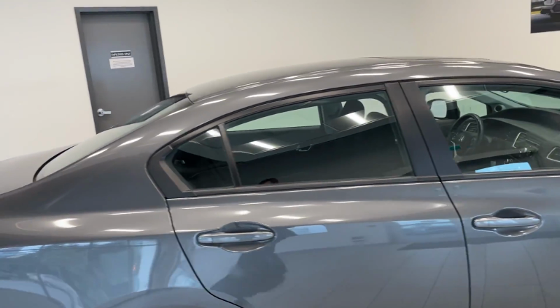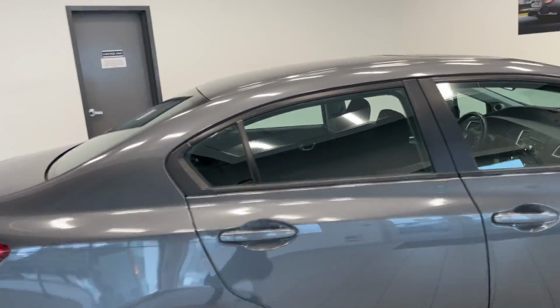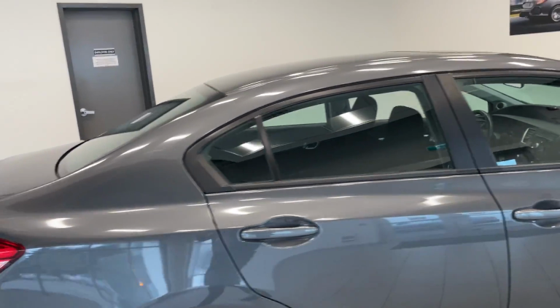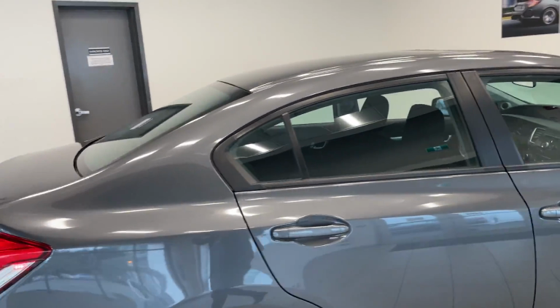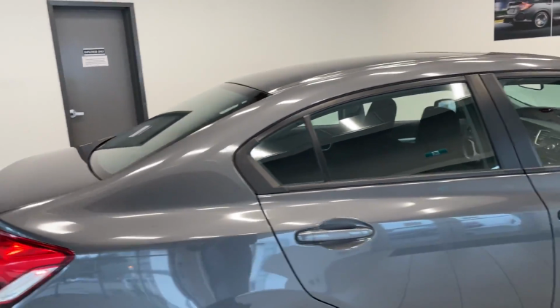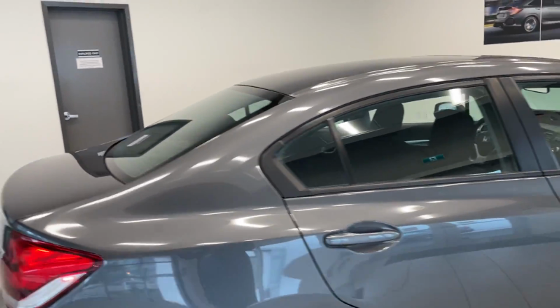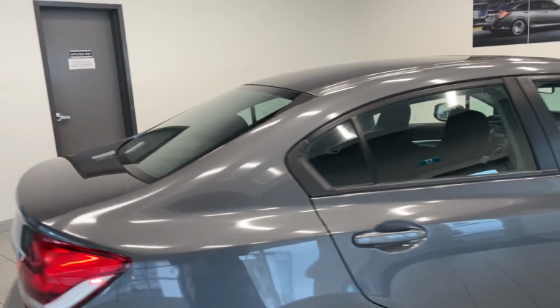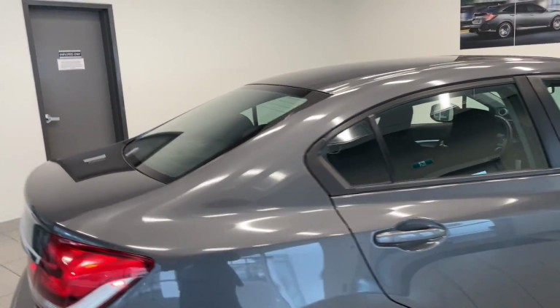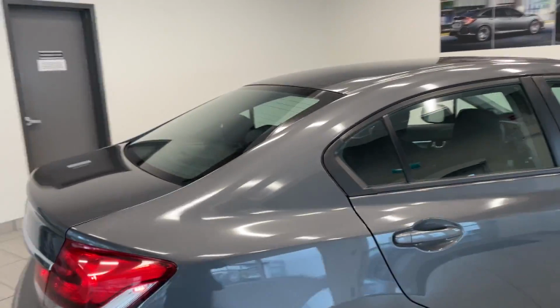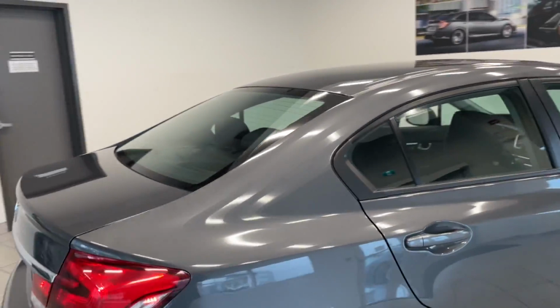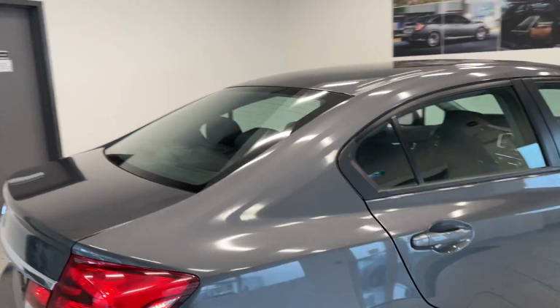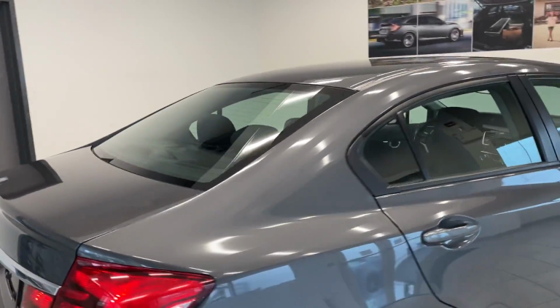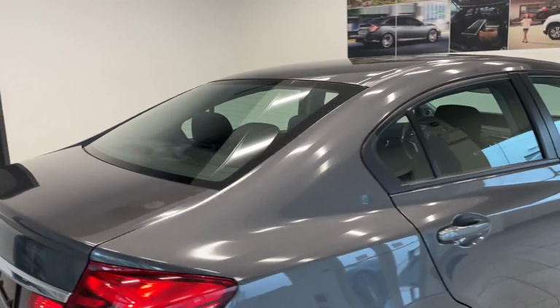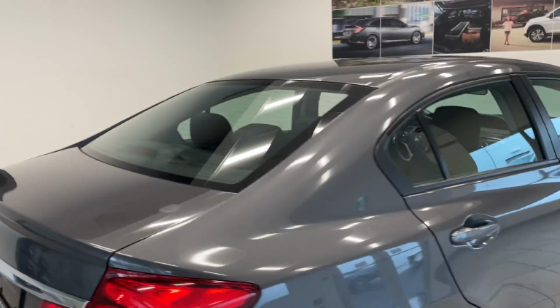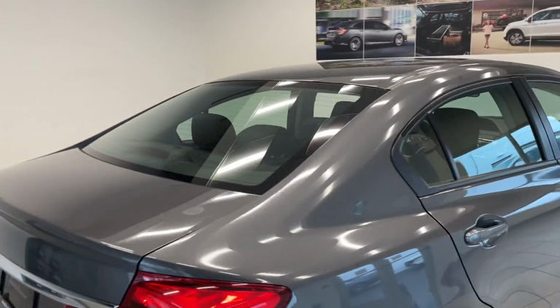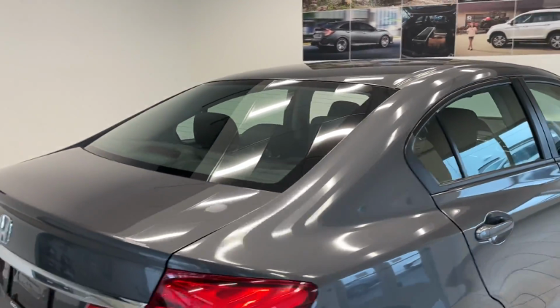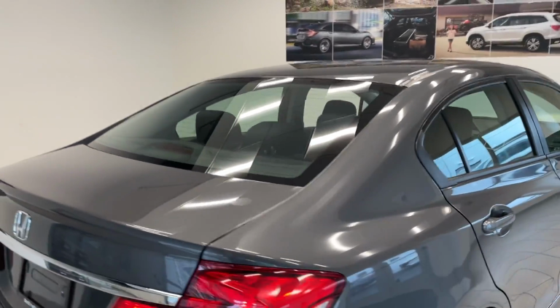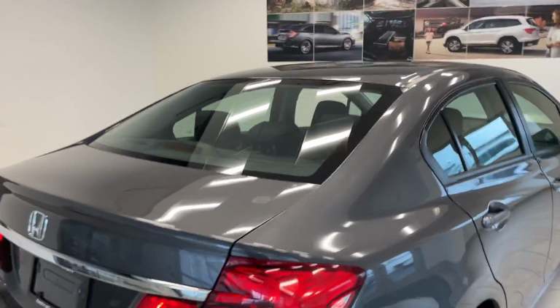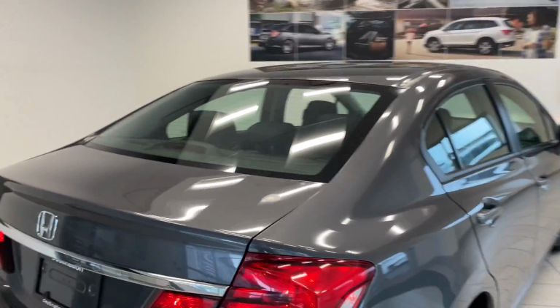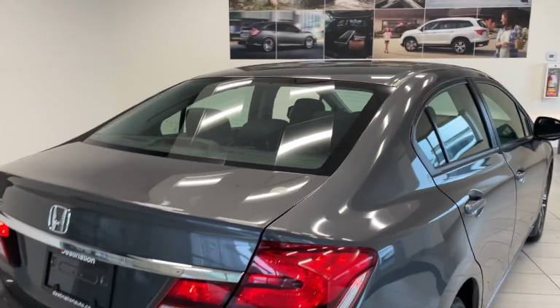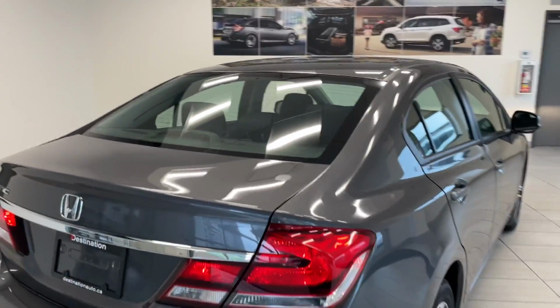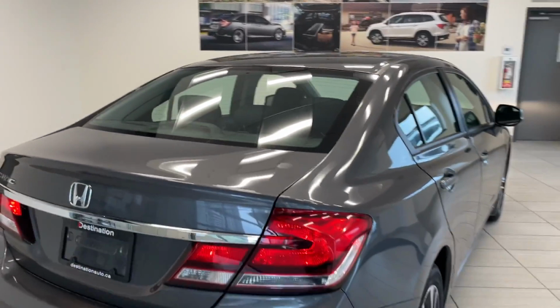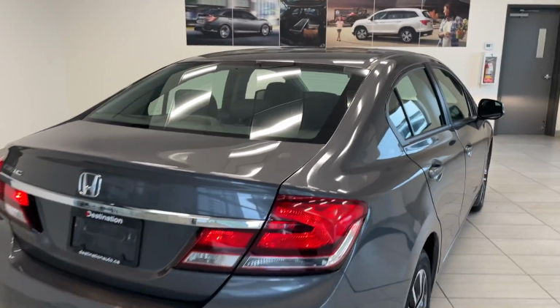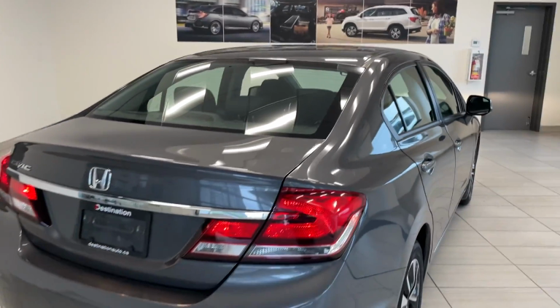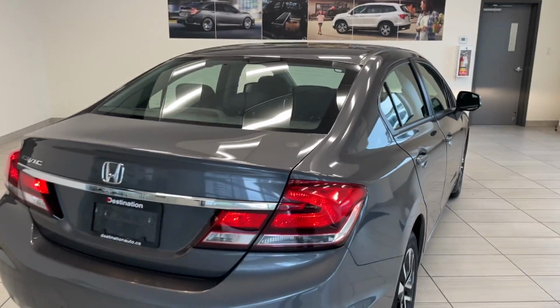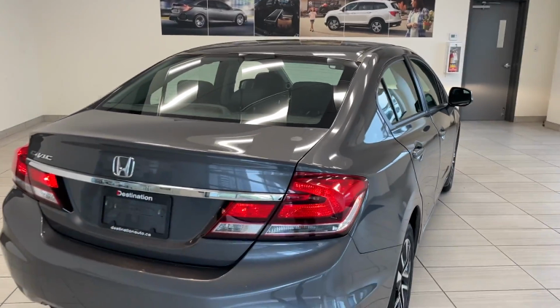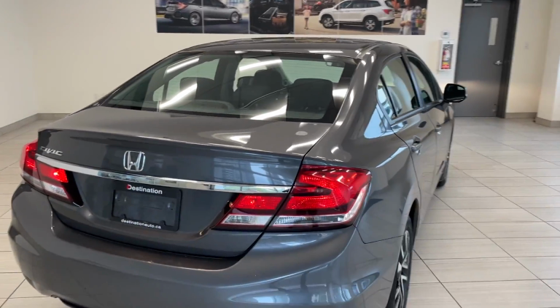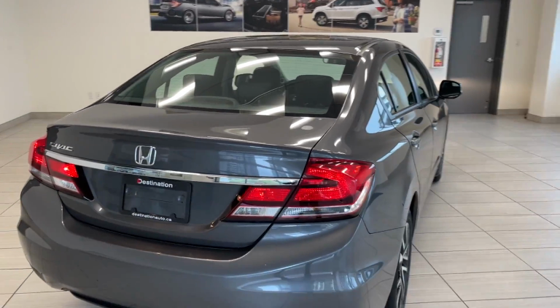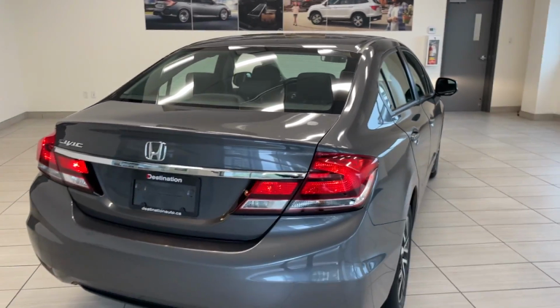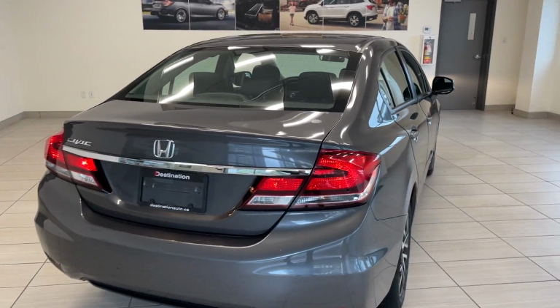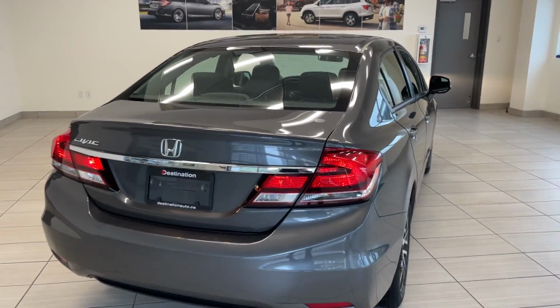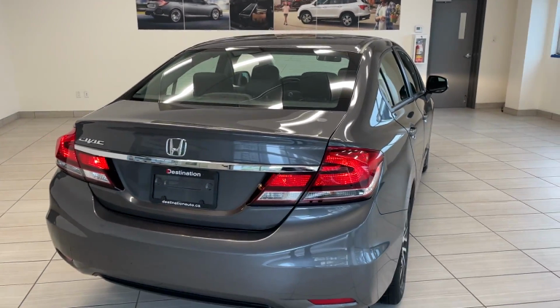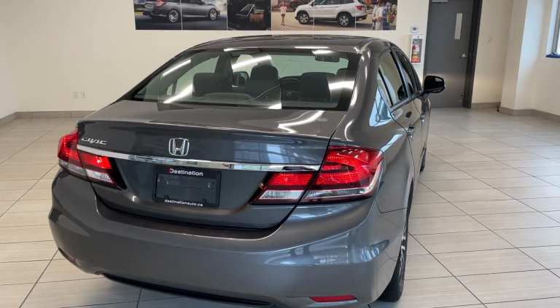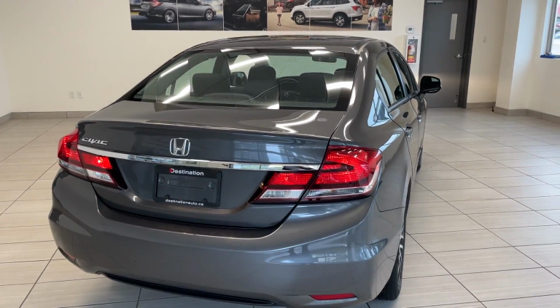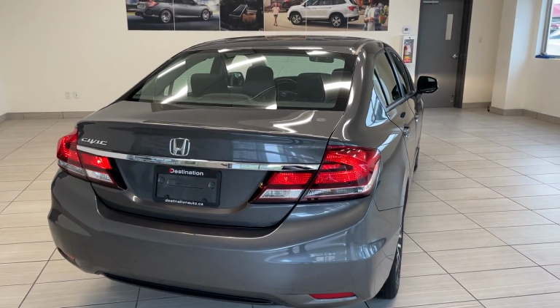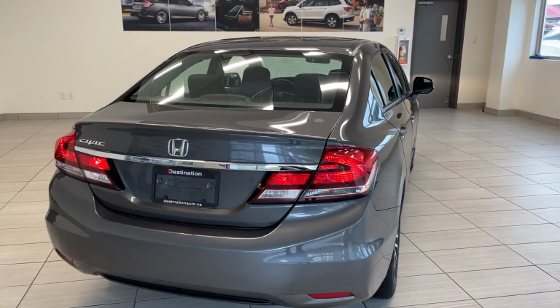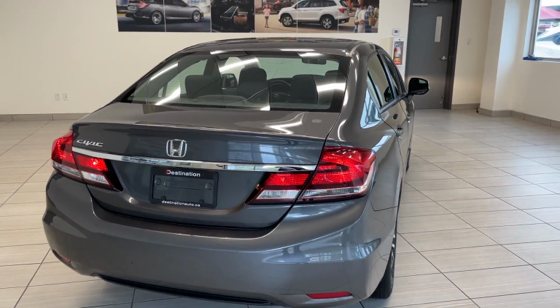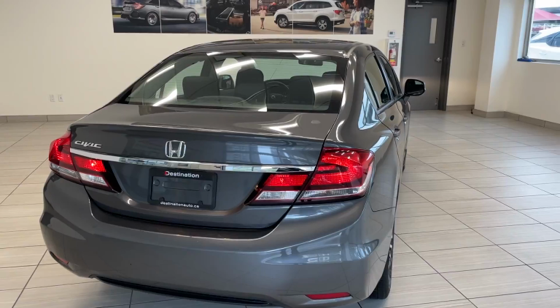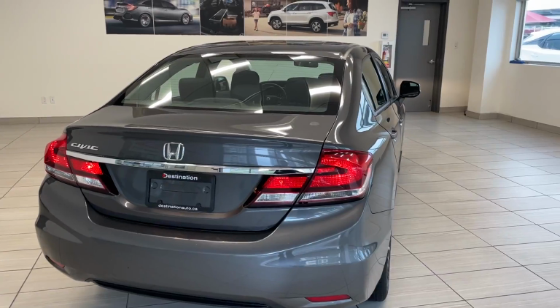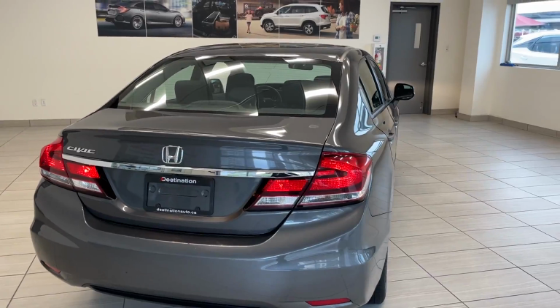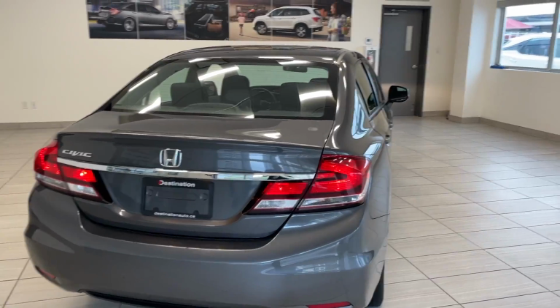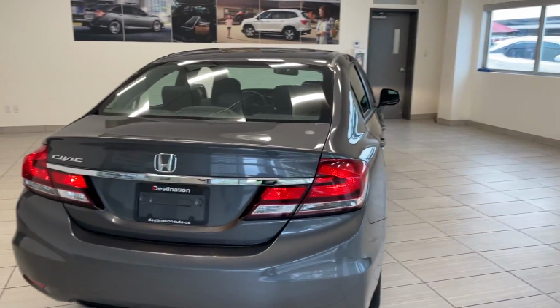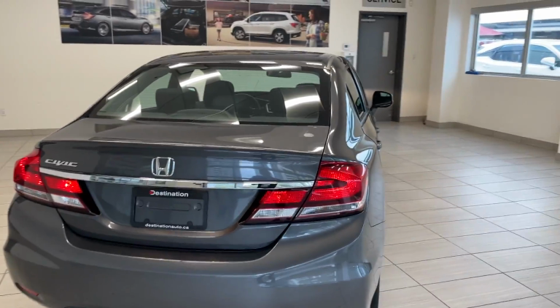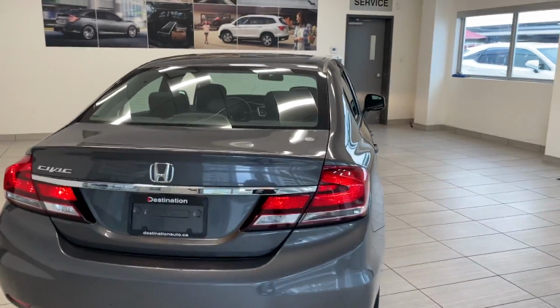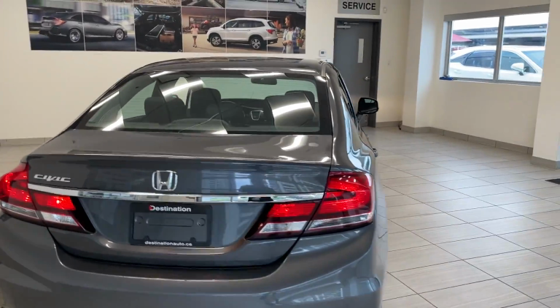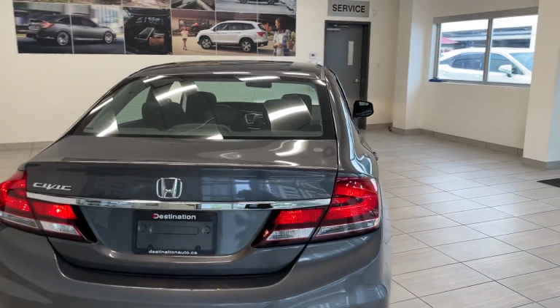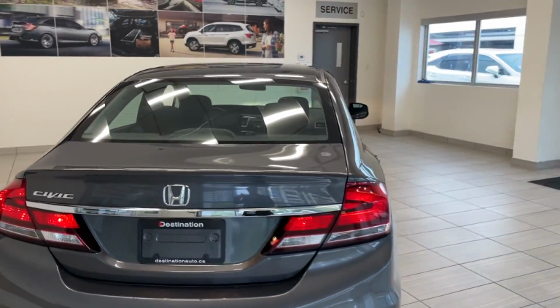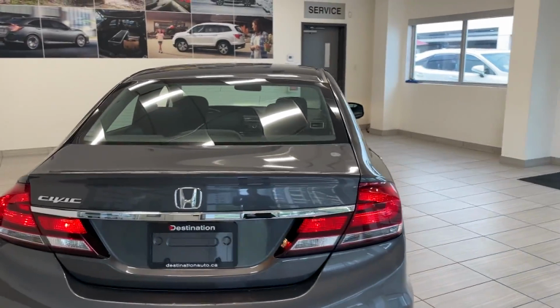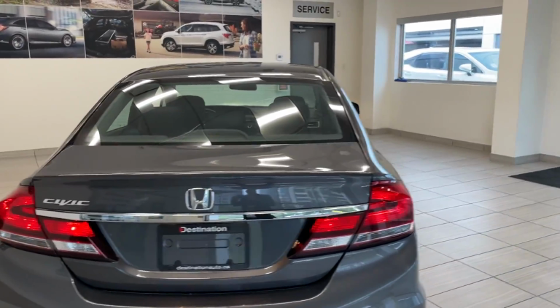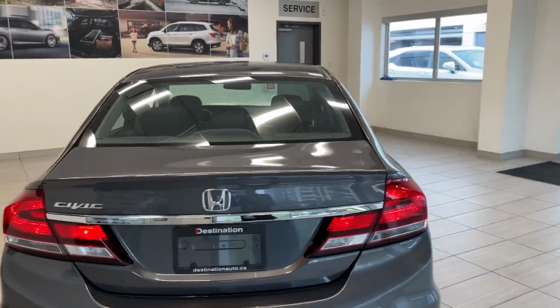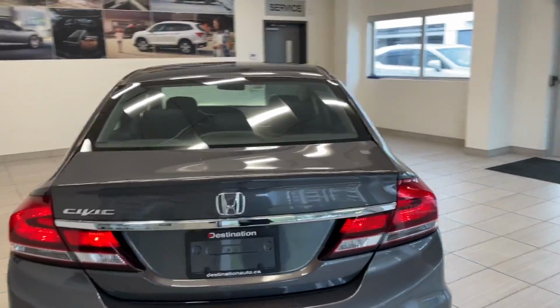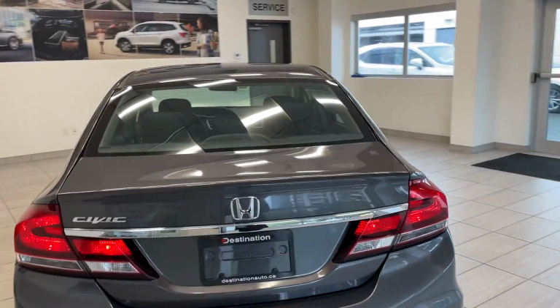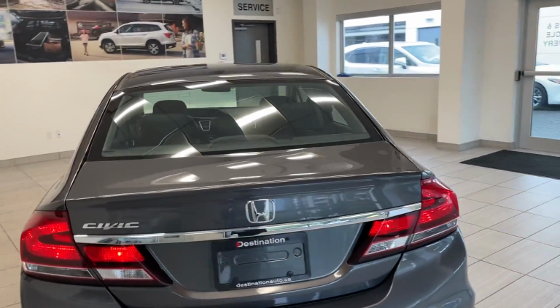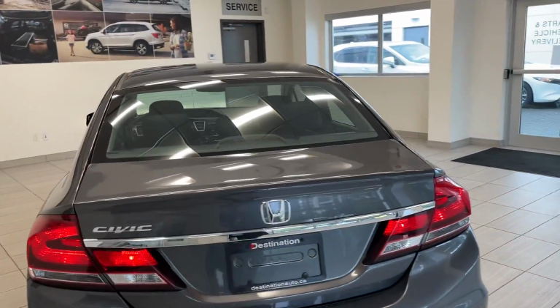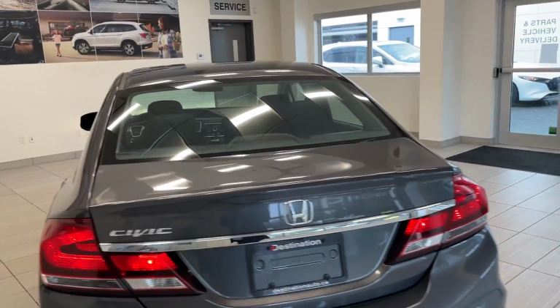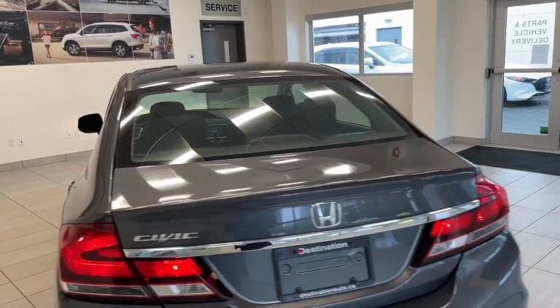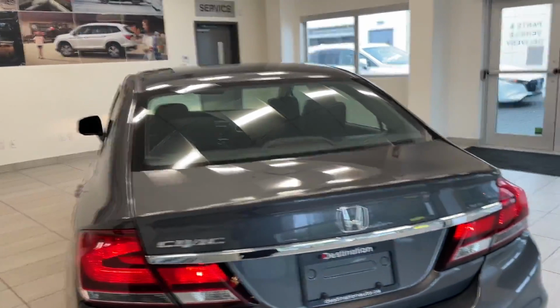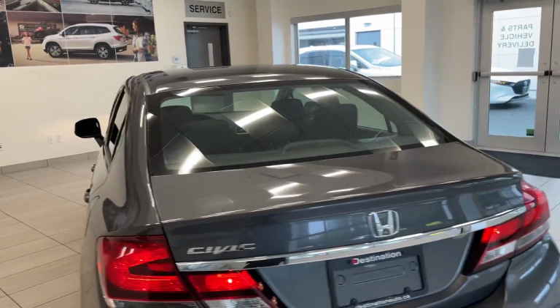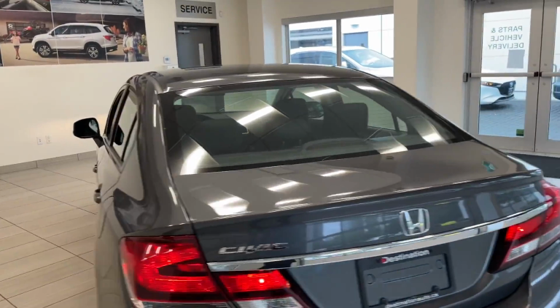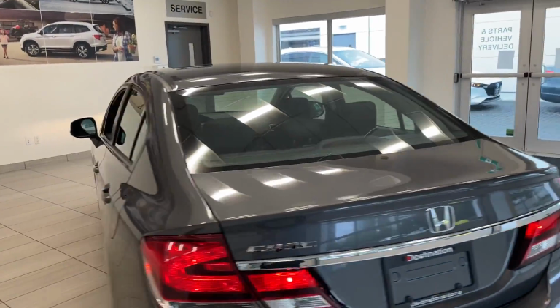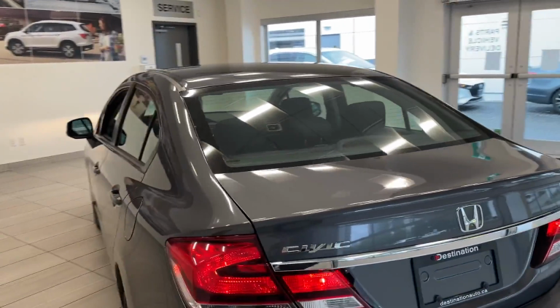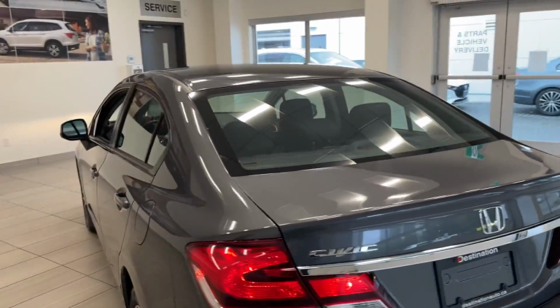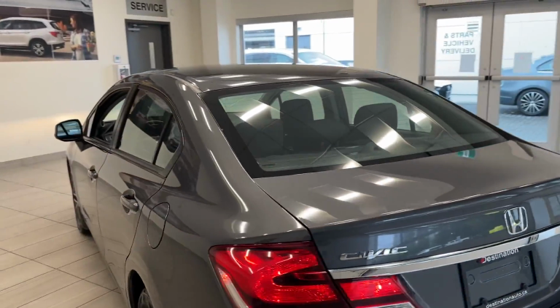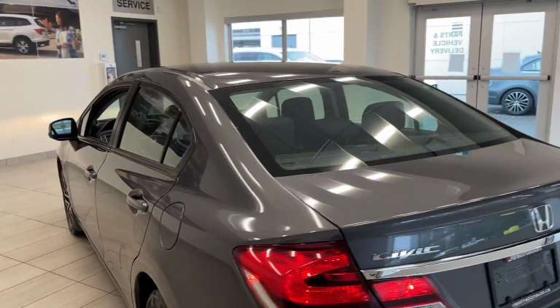Moving around to the rear here. Again, the vehicle is in very good shape for a 2013.